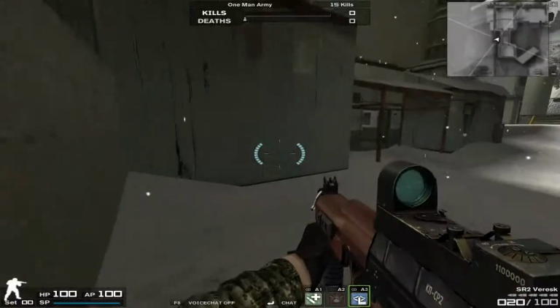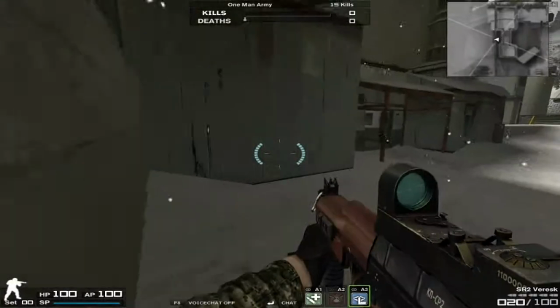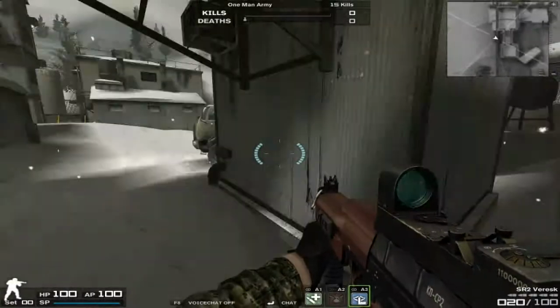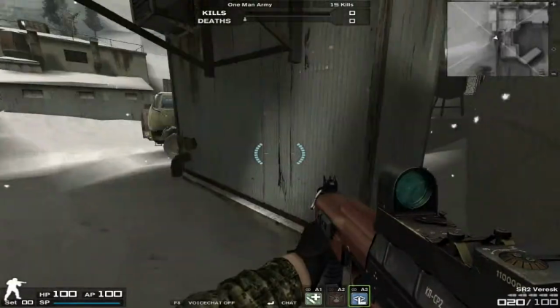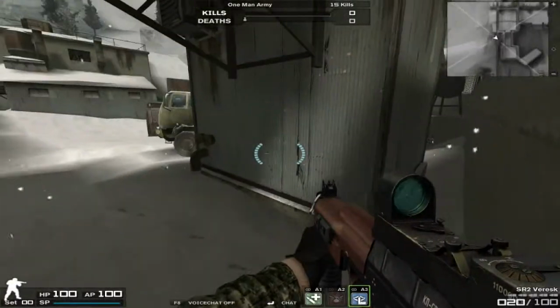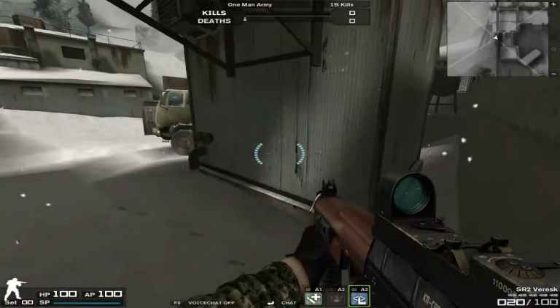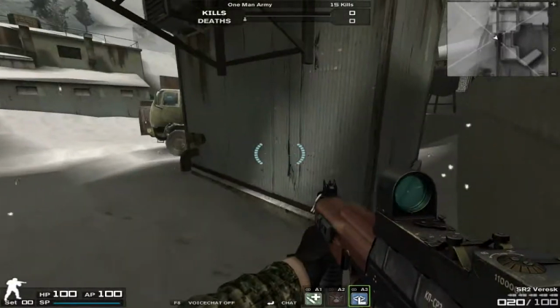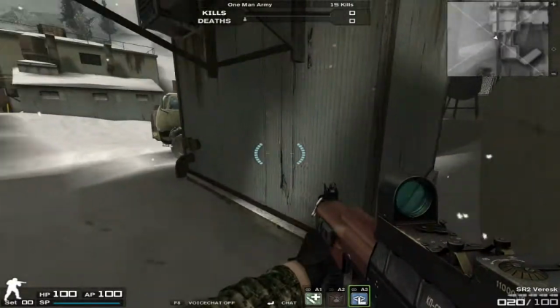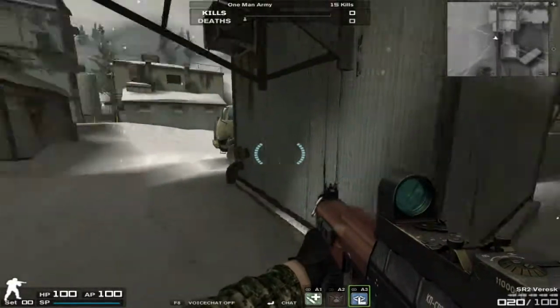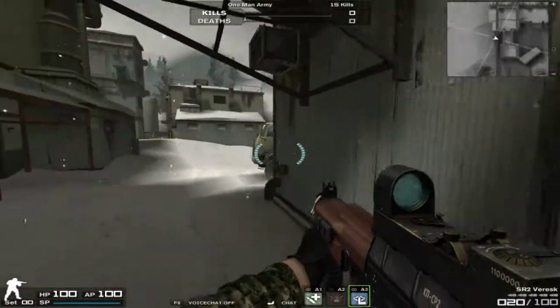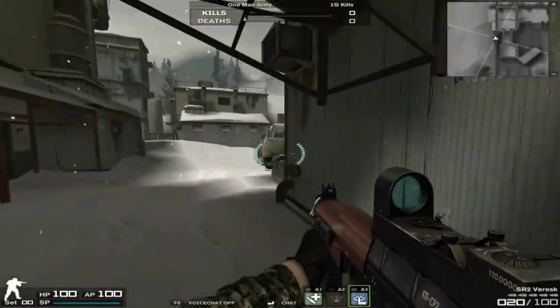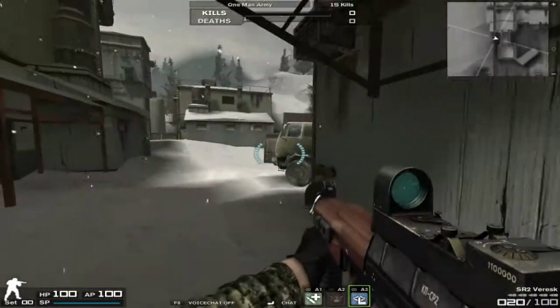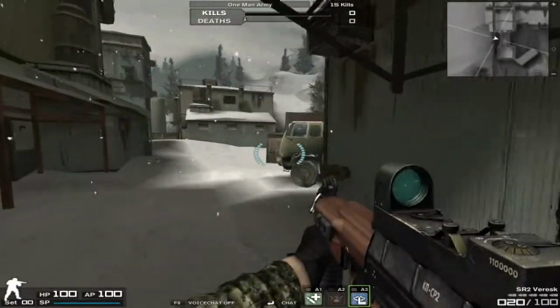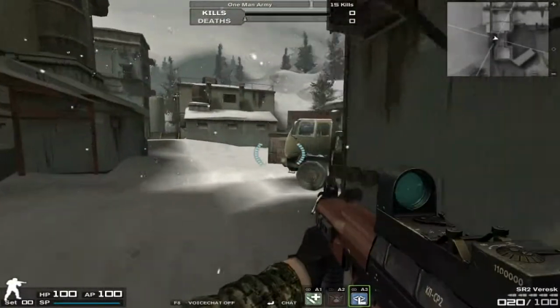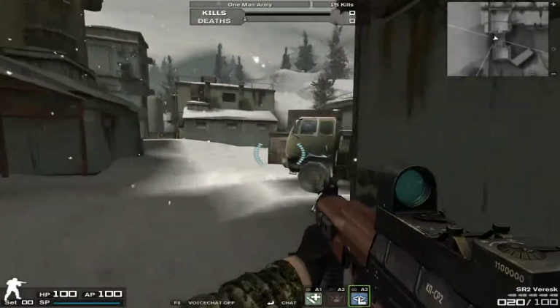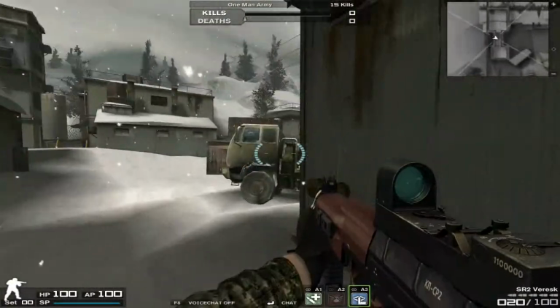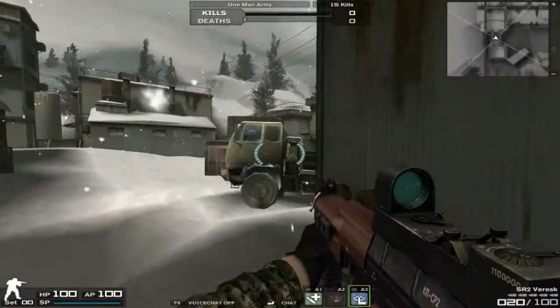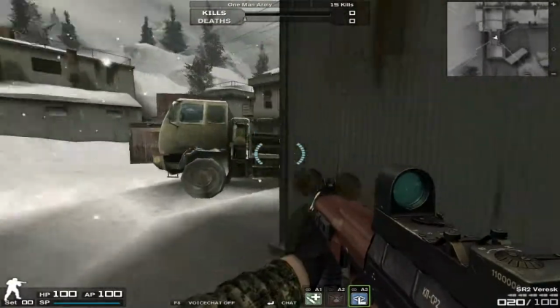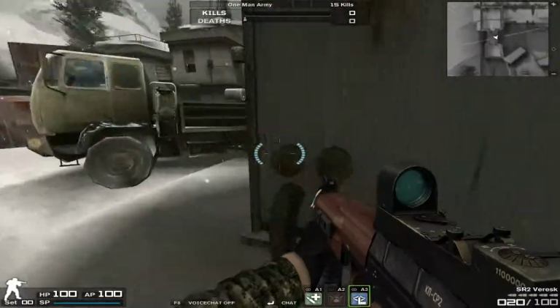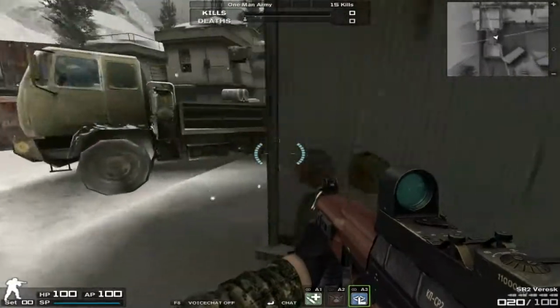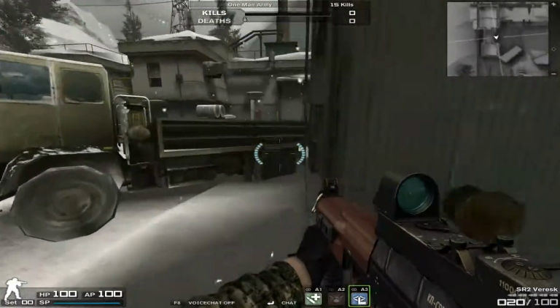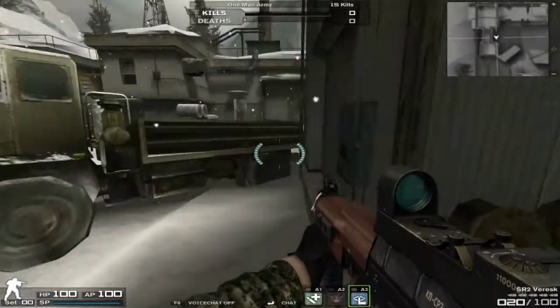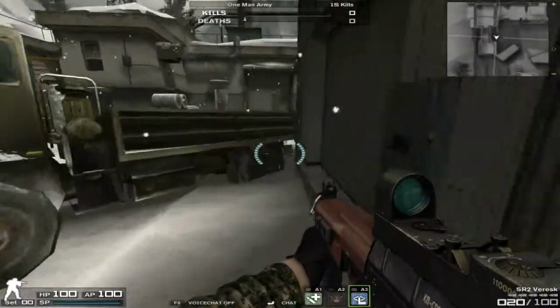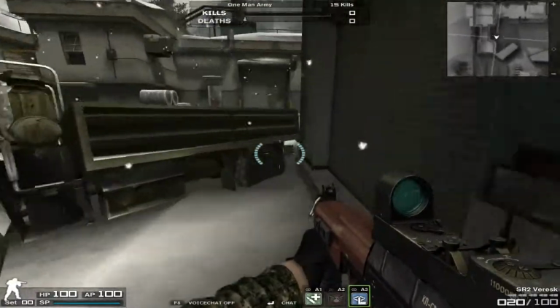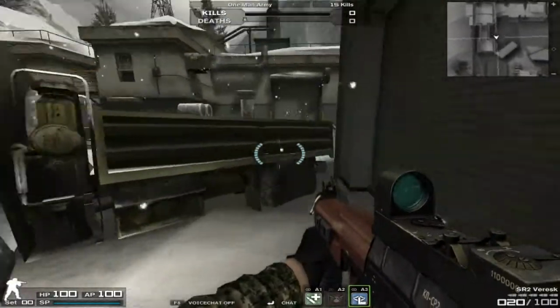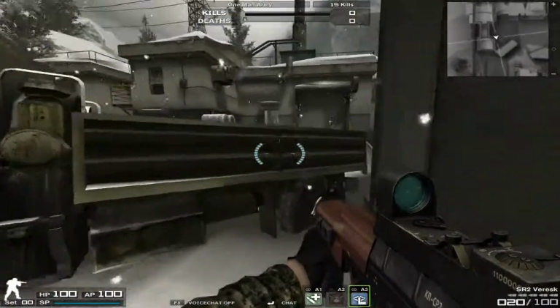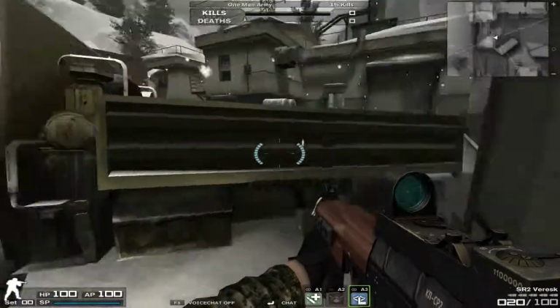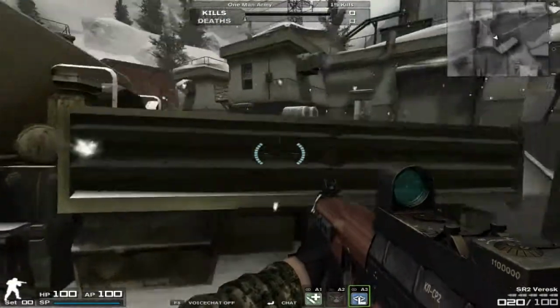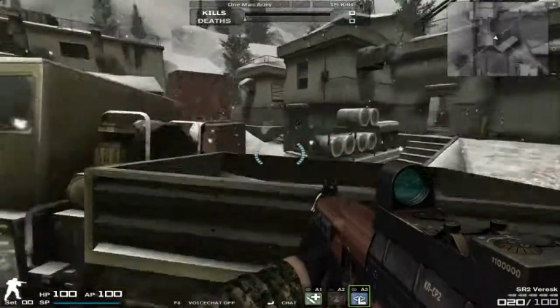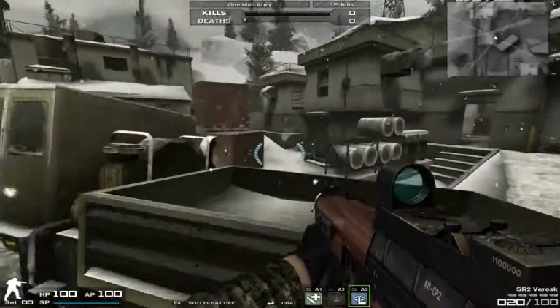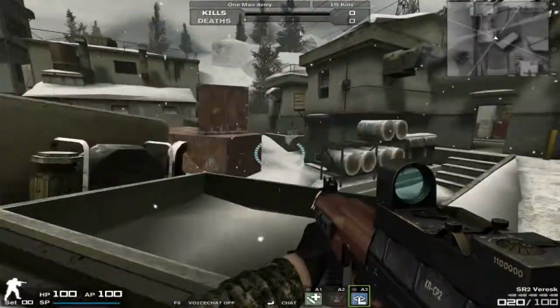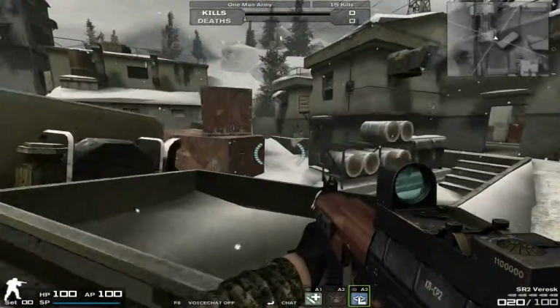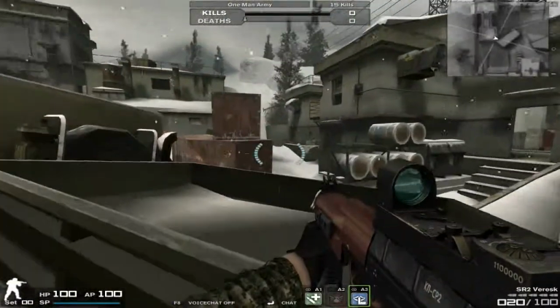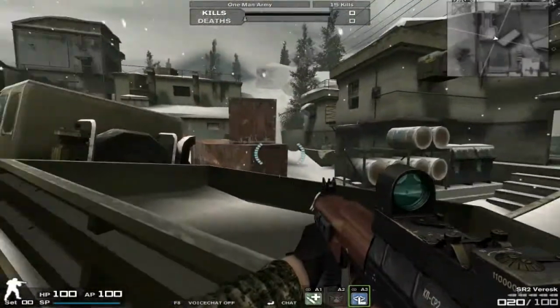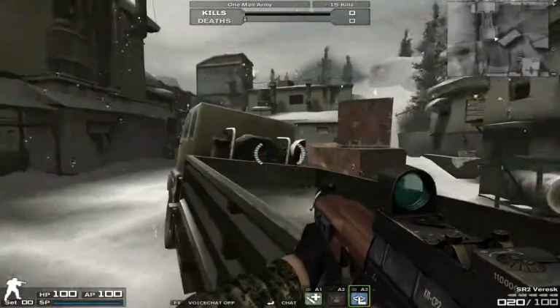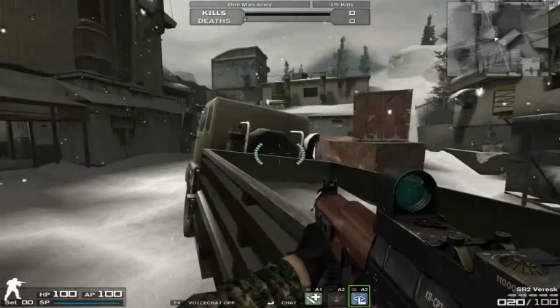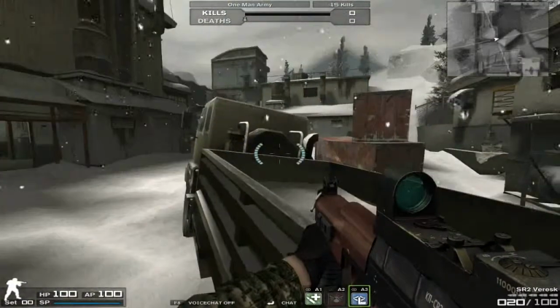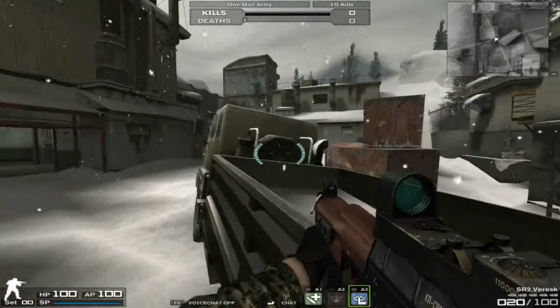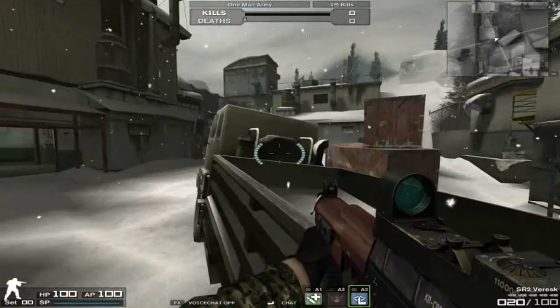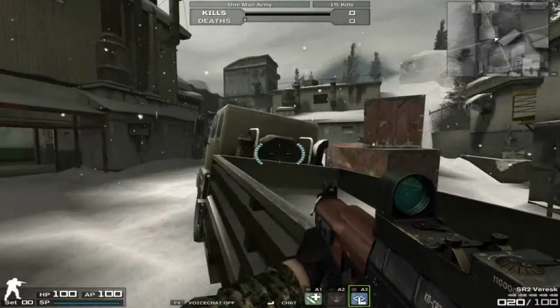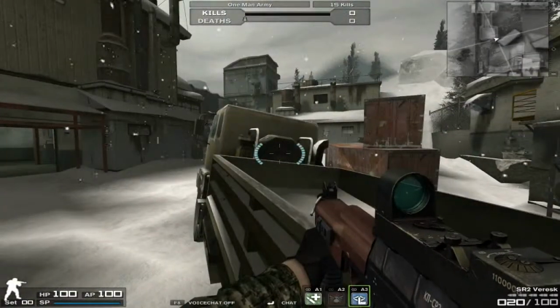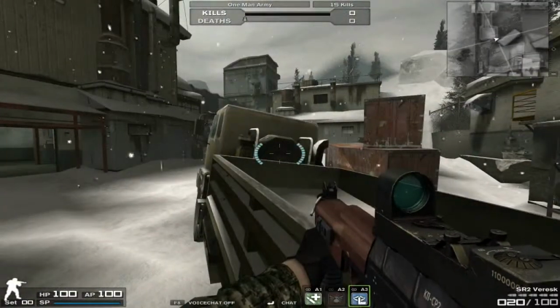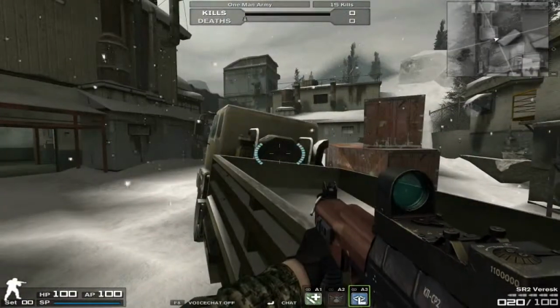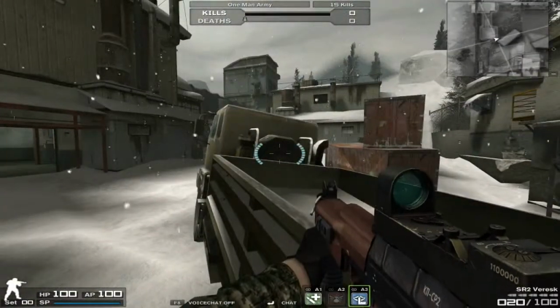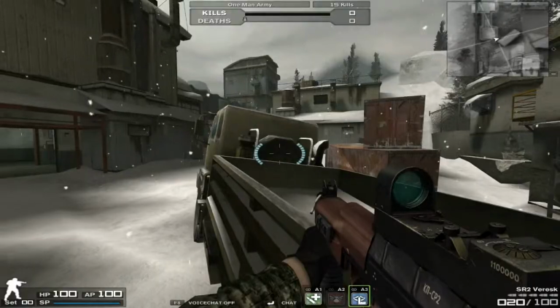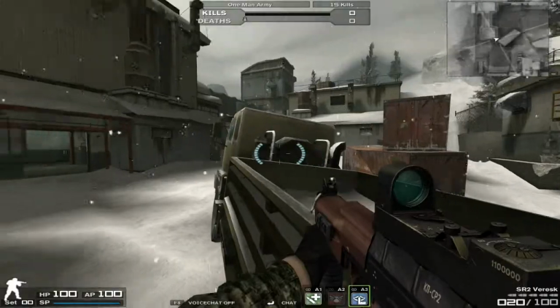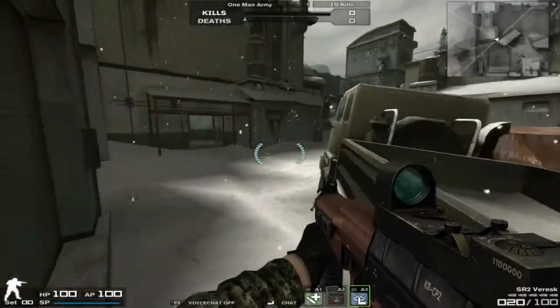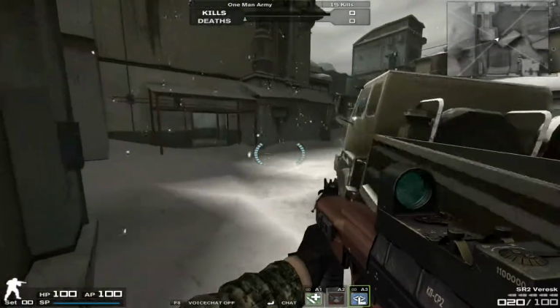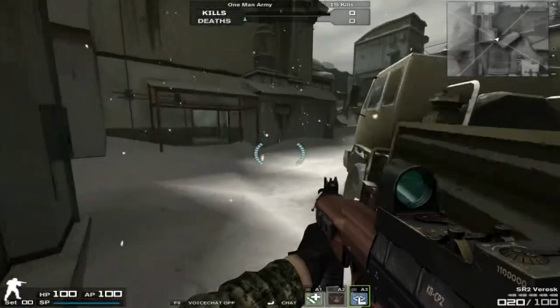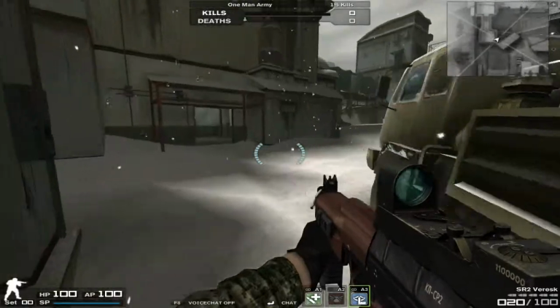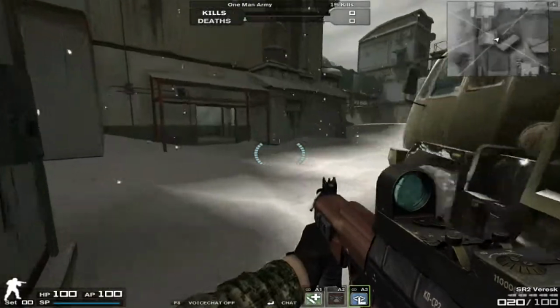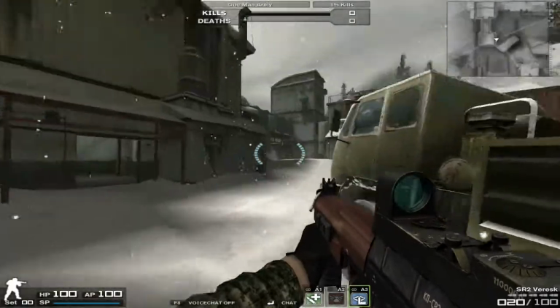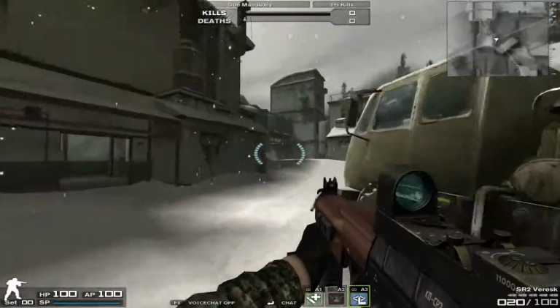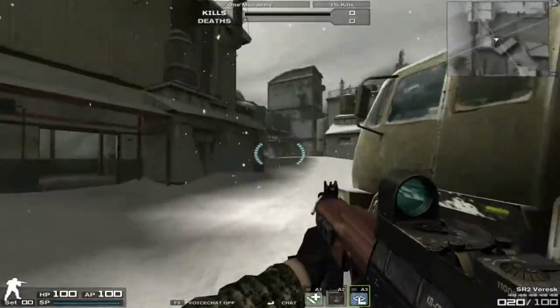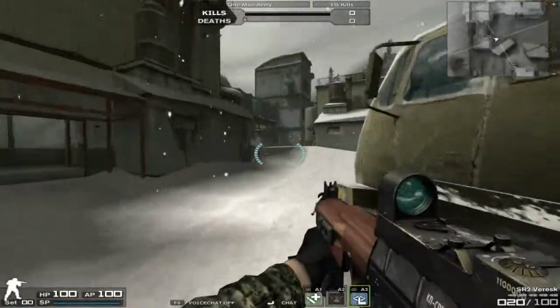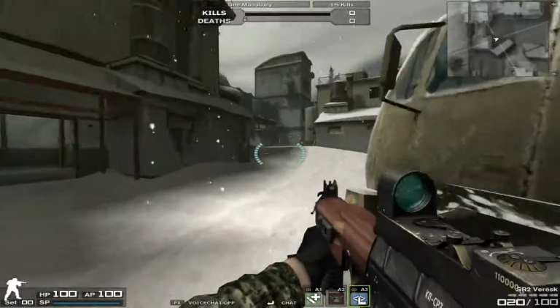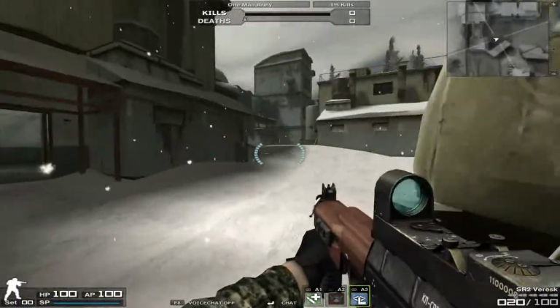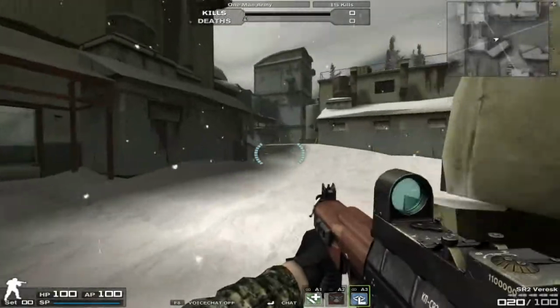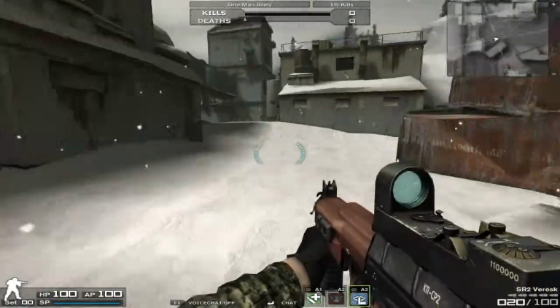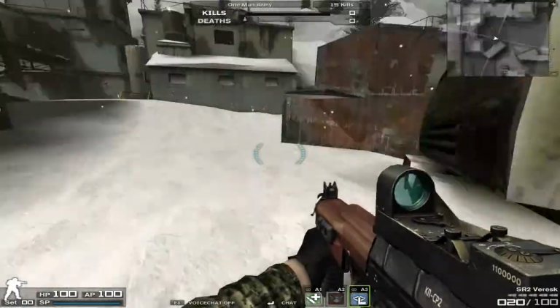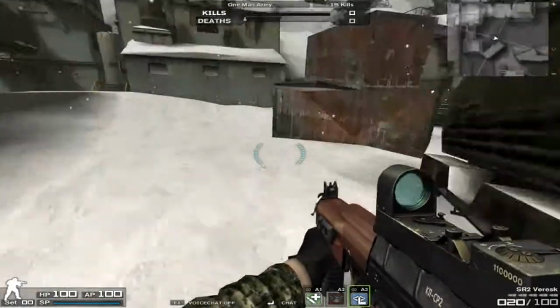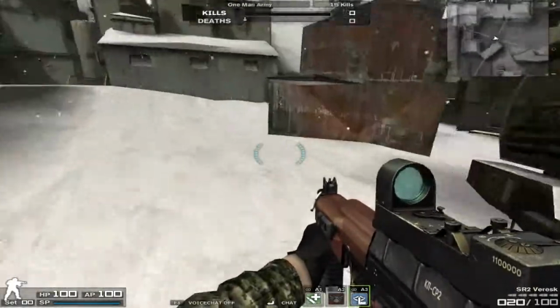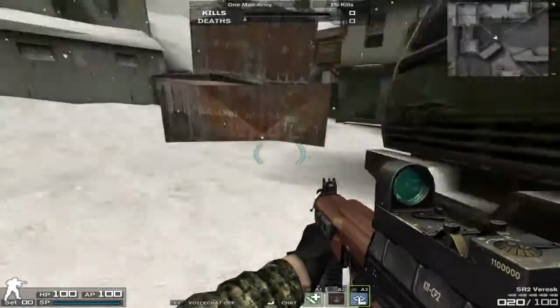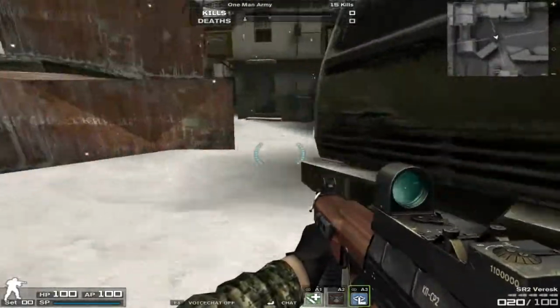So yeah, this is a submachine gun. Managed to get this one in yet another free rotation.